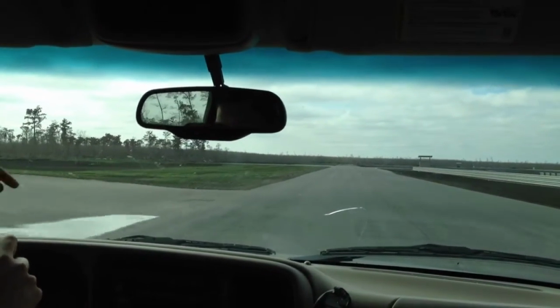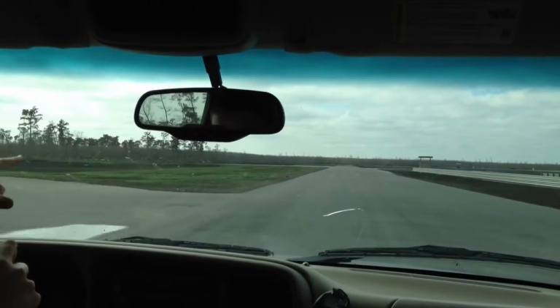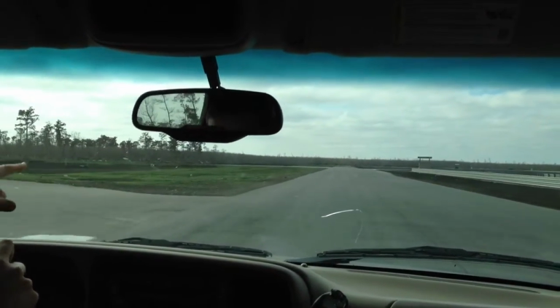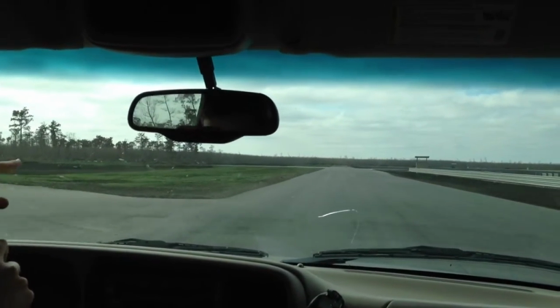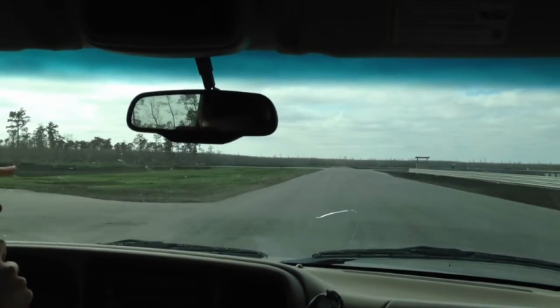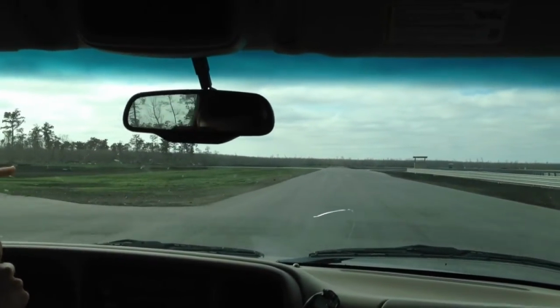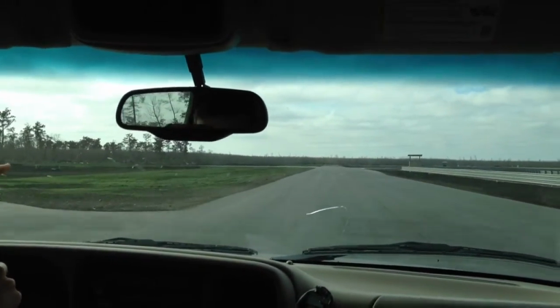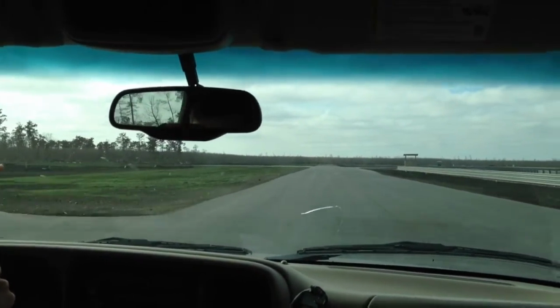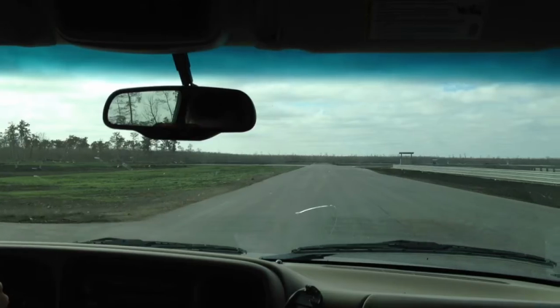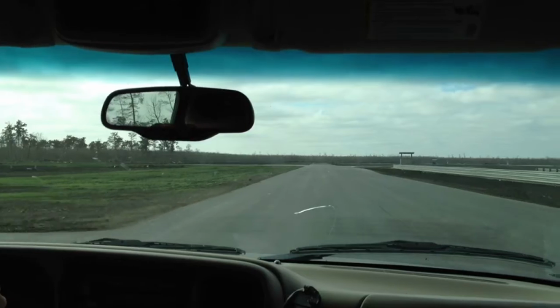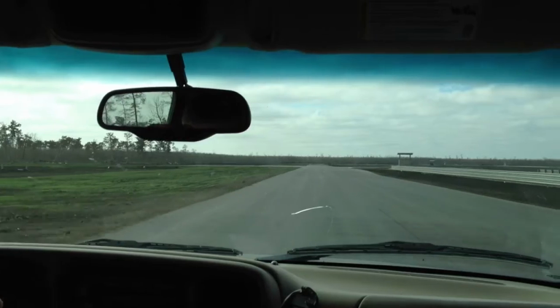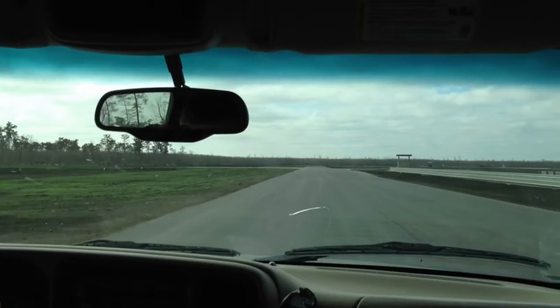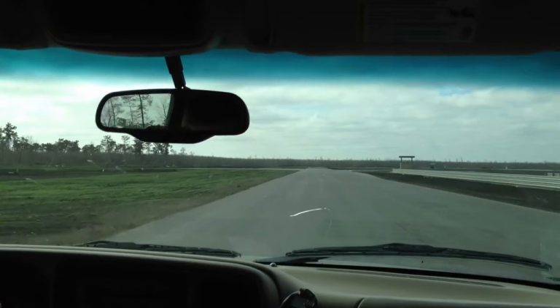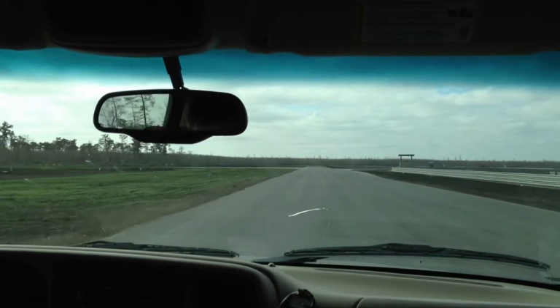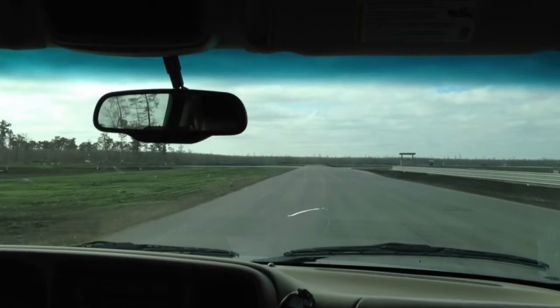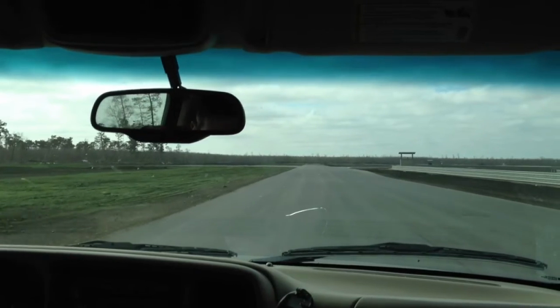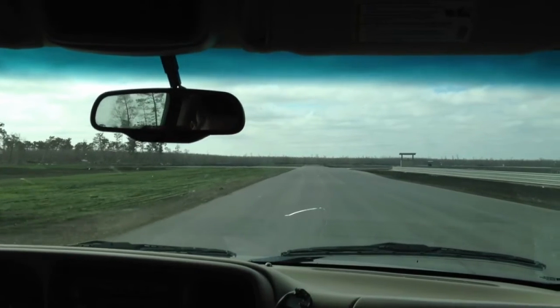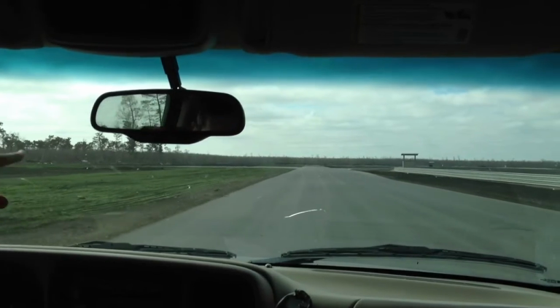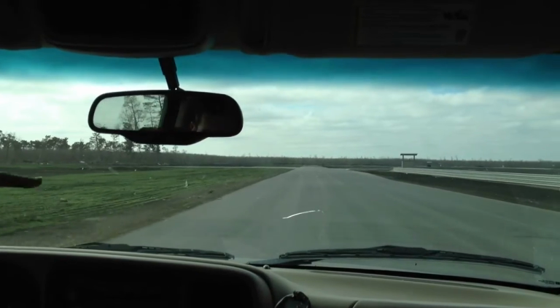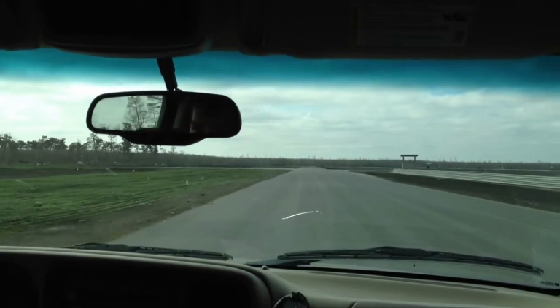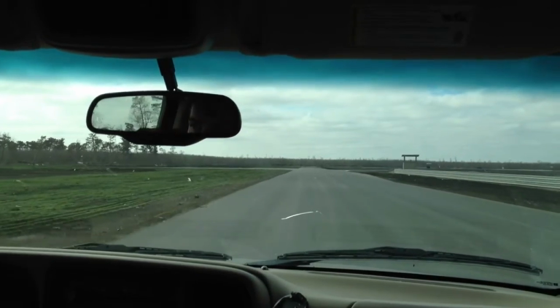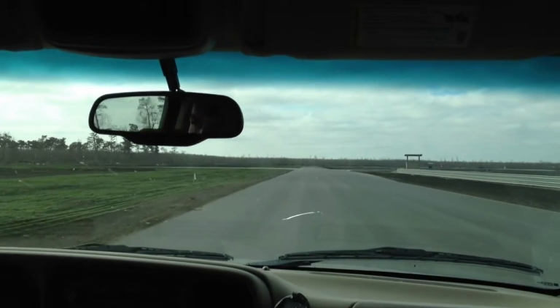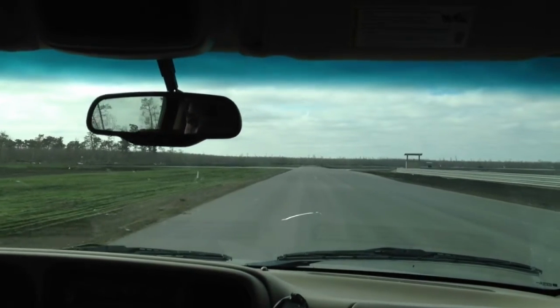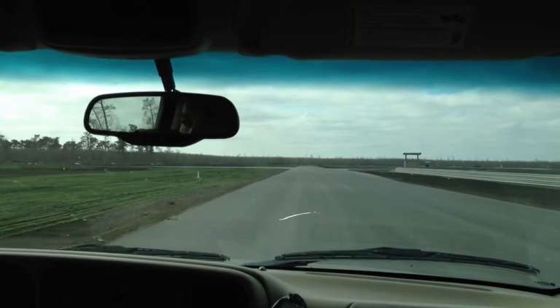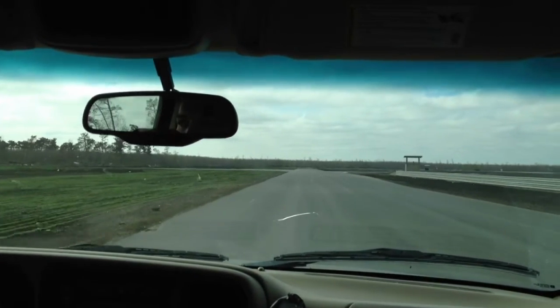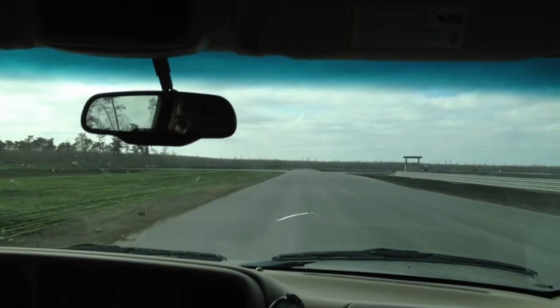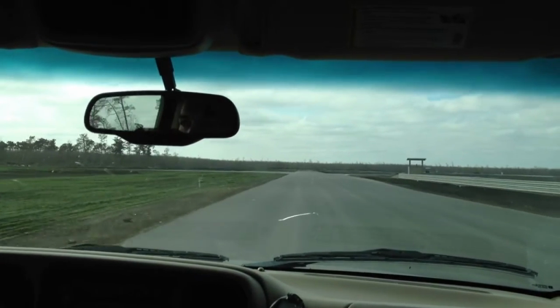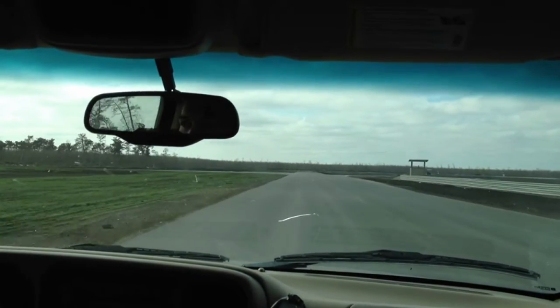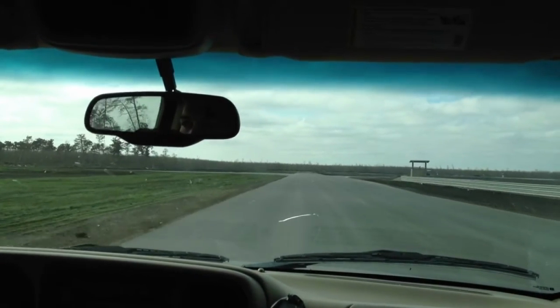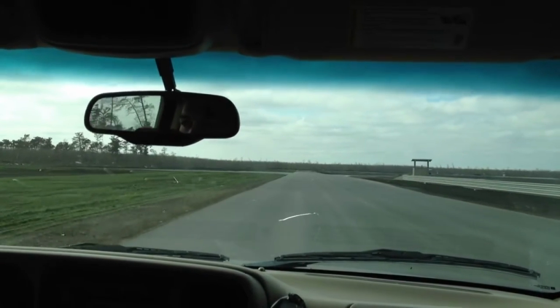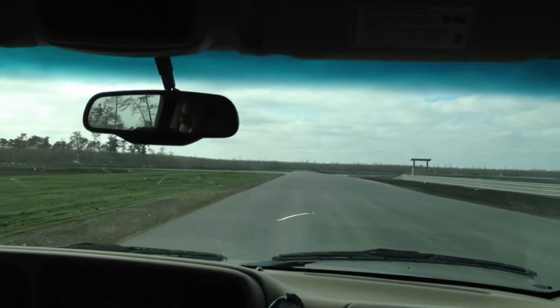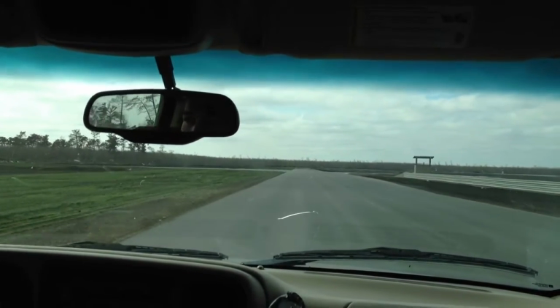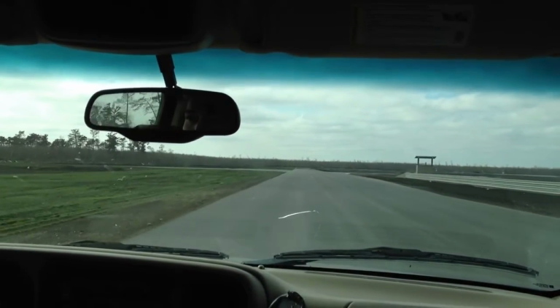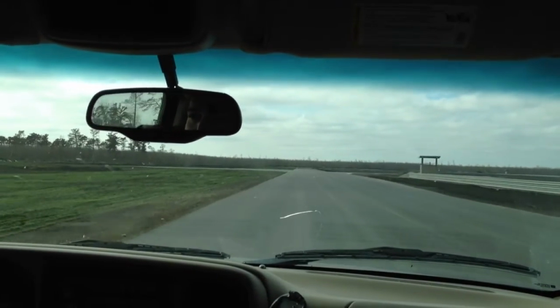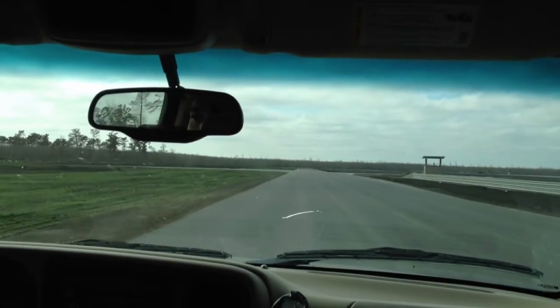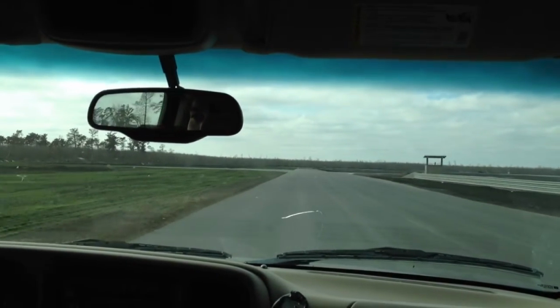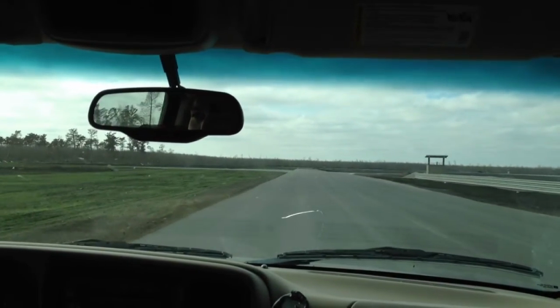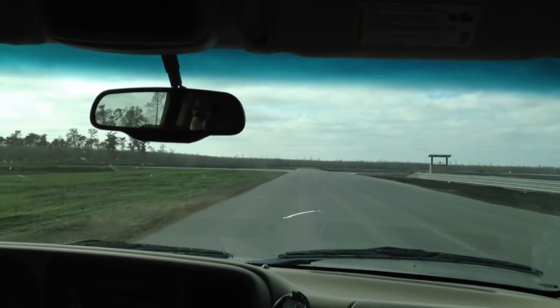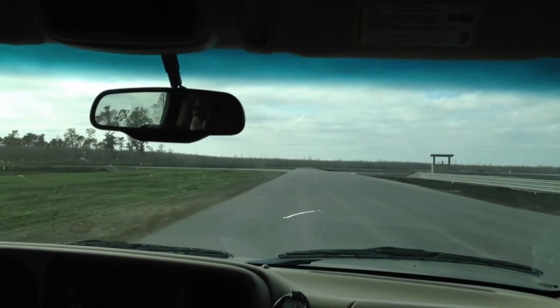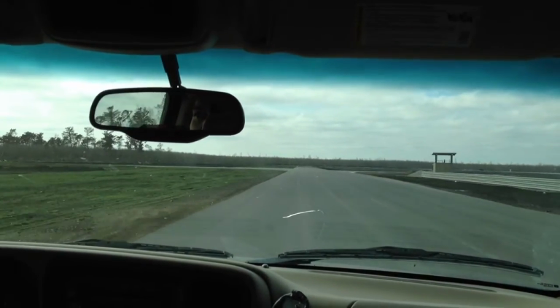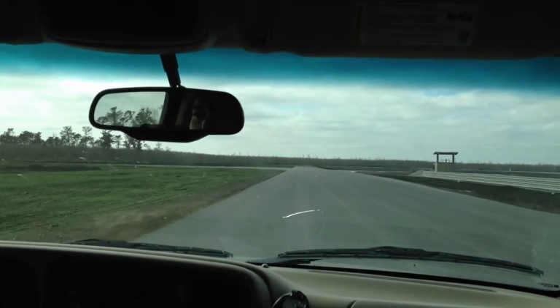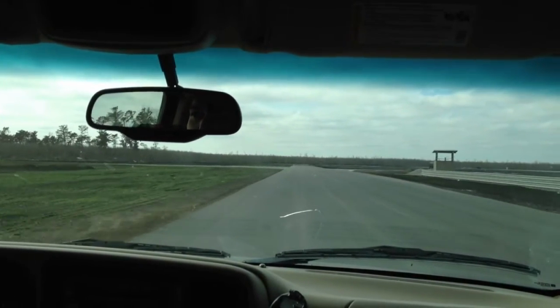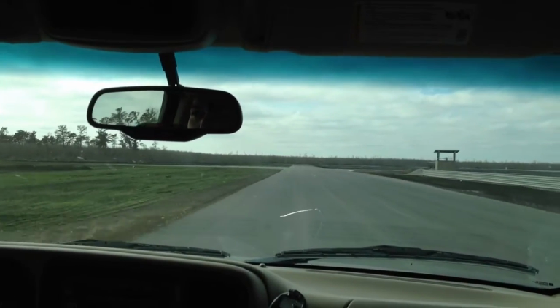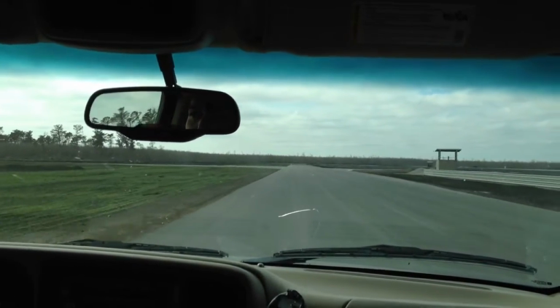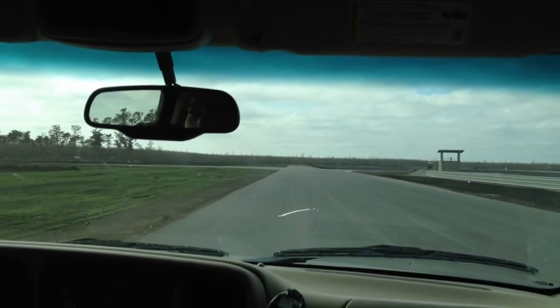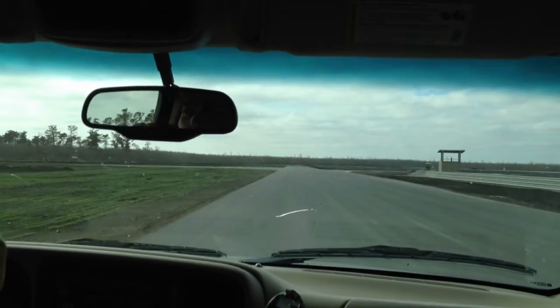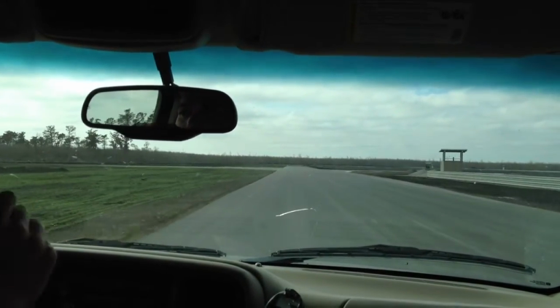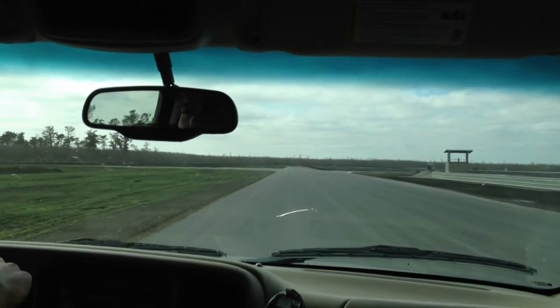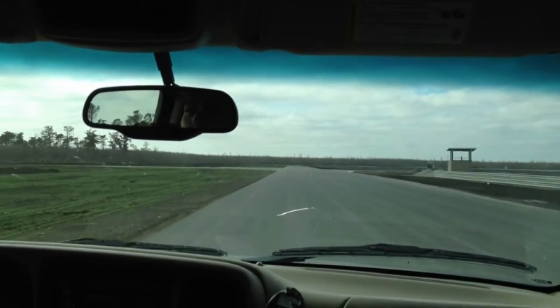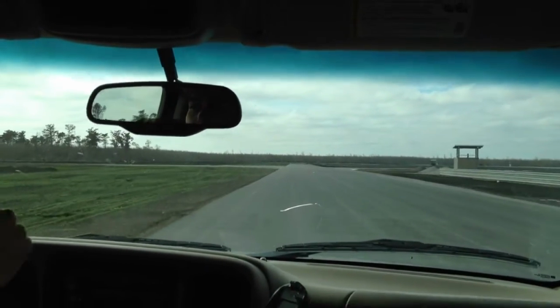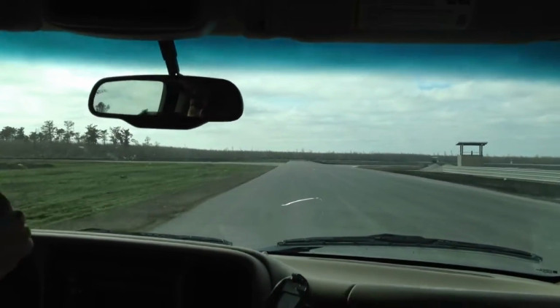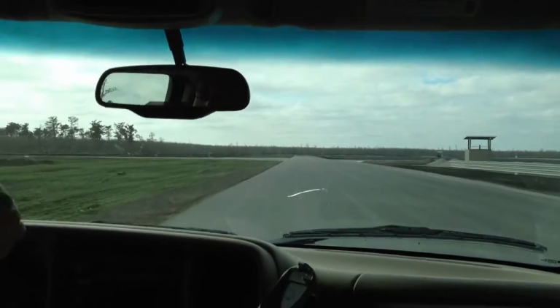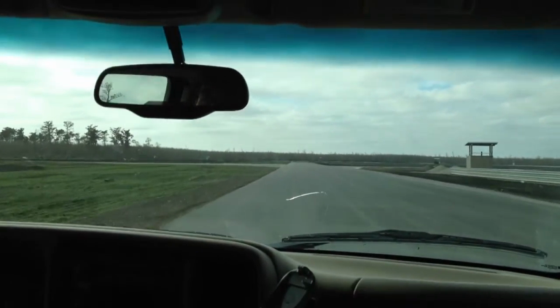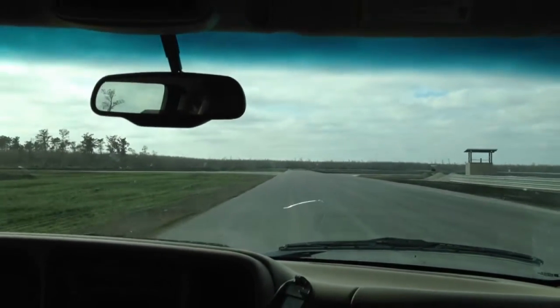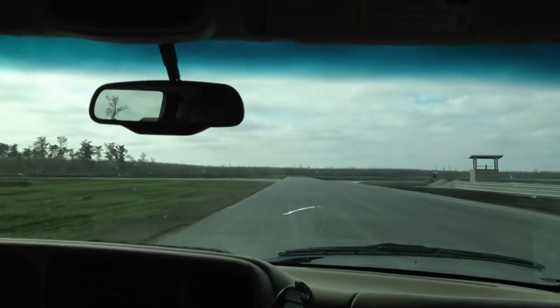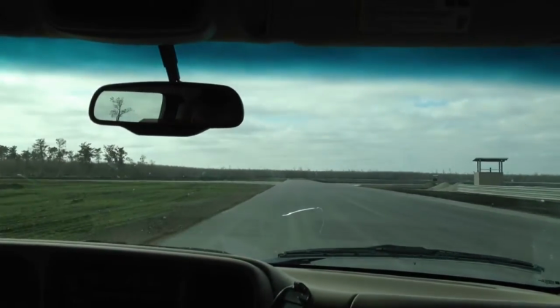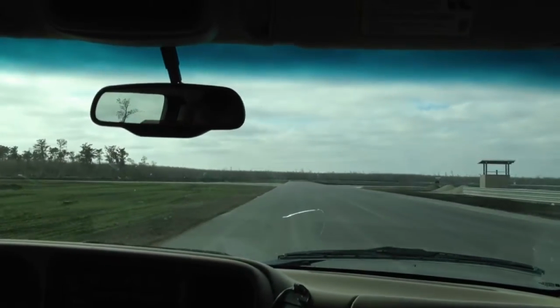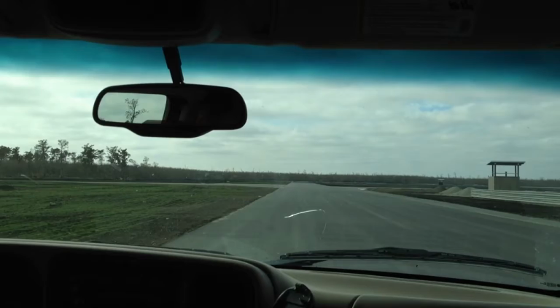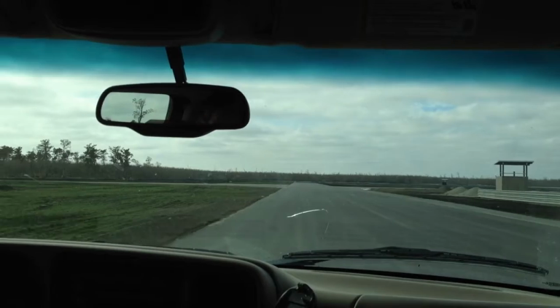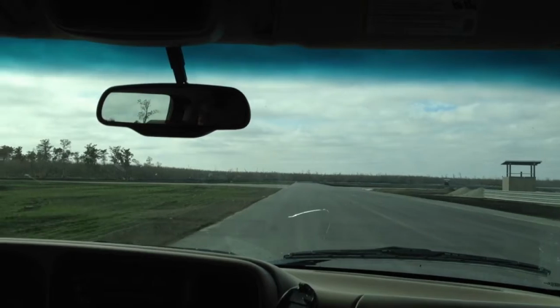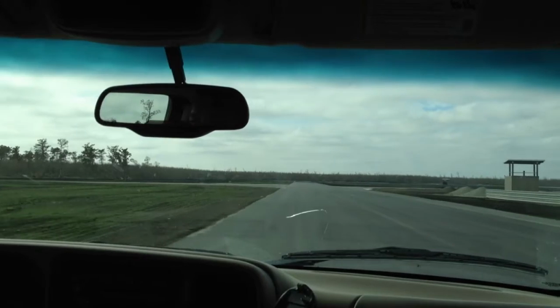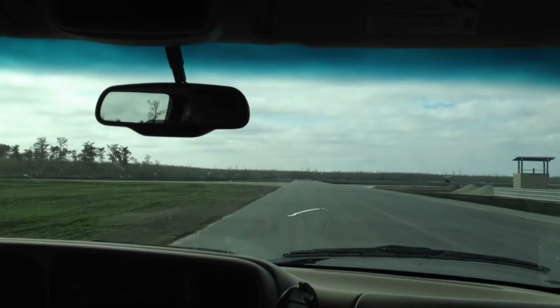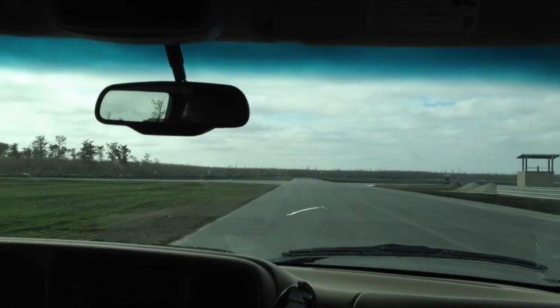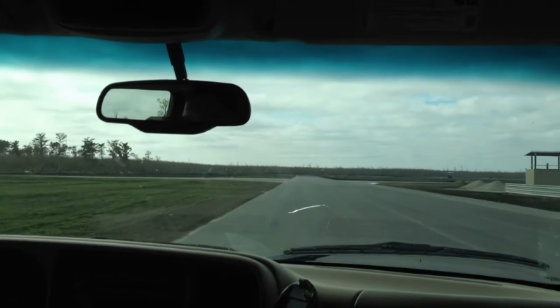There are corner stations sprinkled throughout. During a race event we'll have guys with flags, and we also have LED lights.